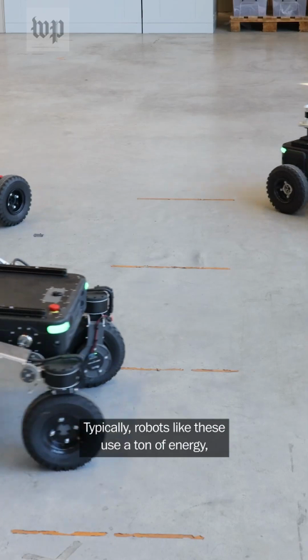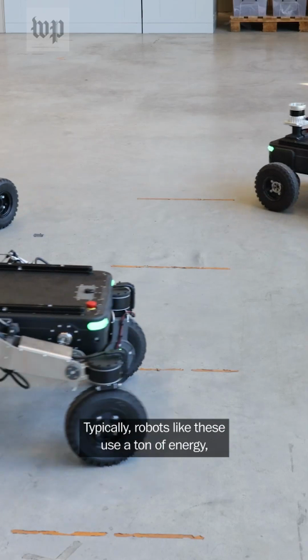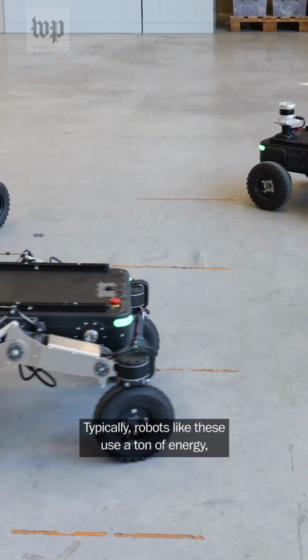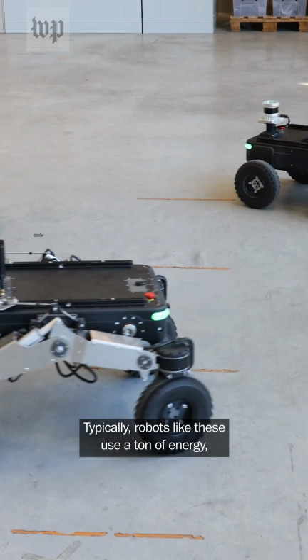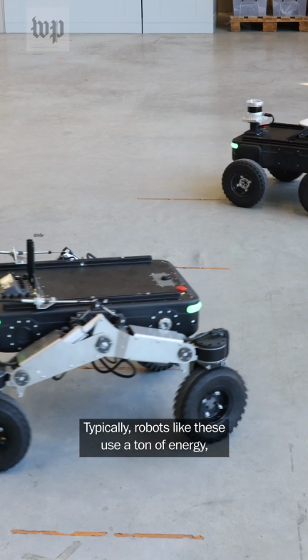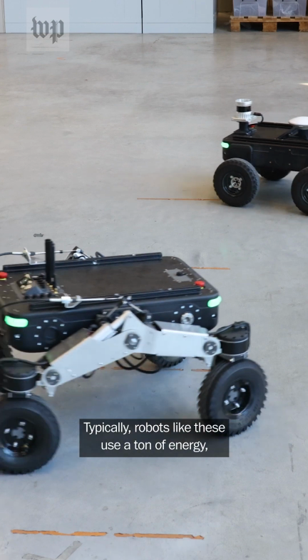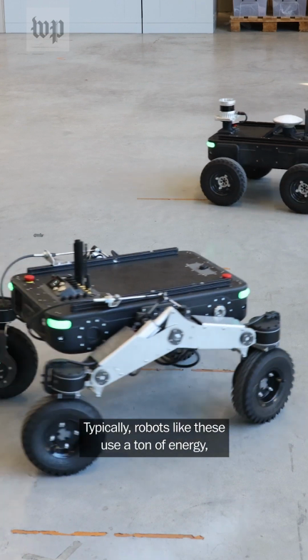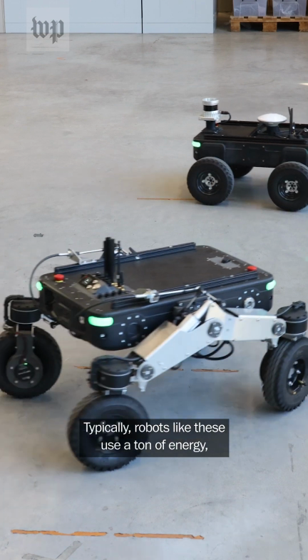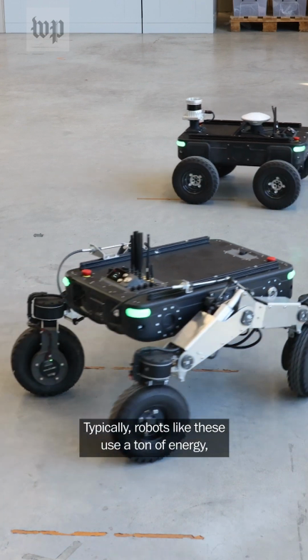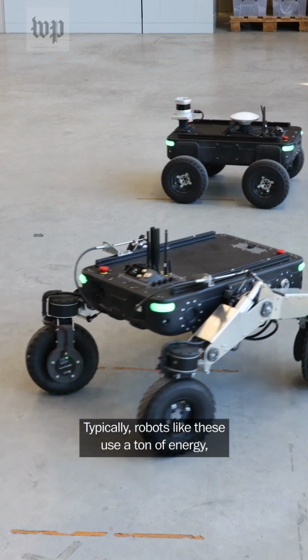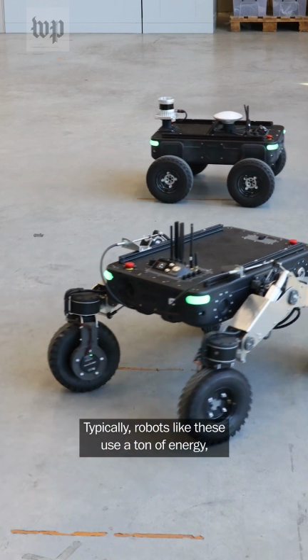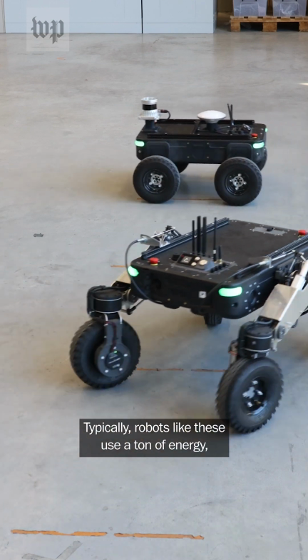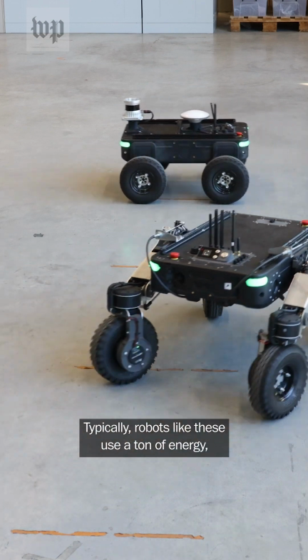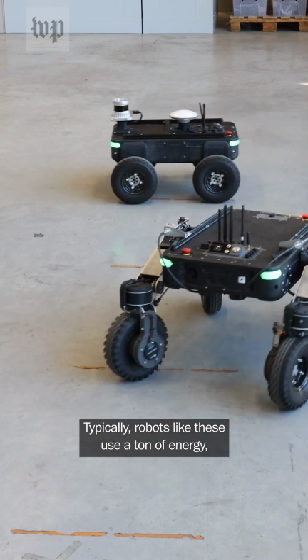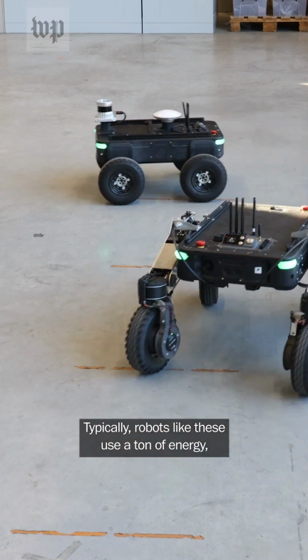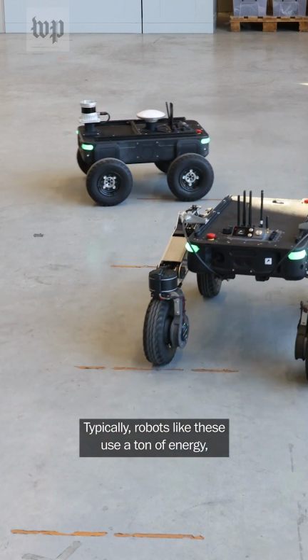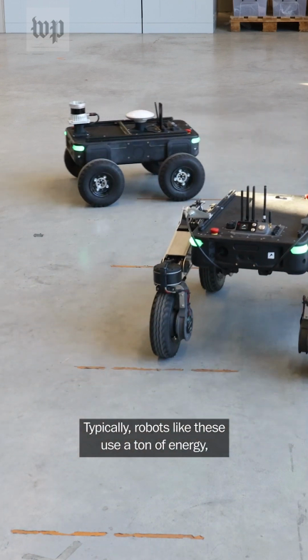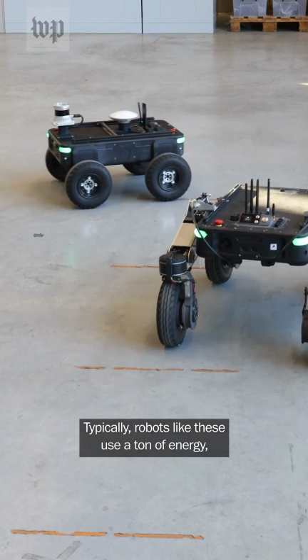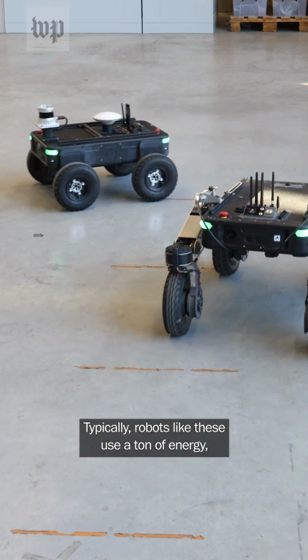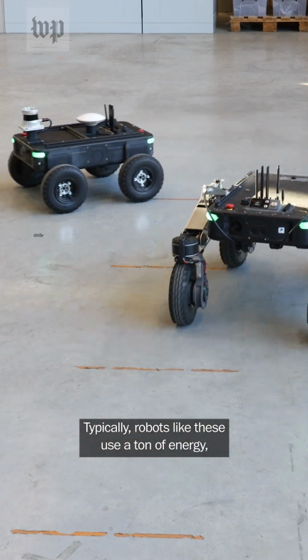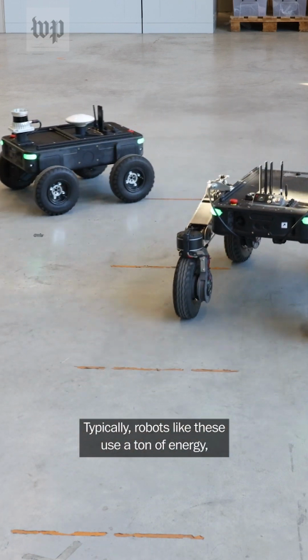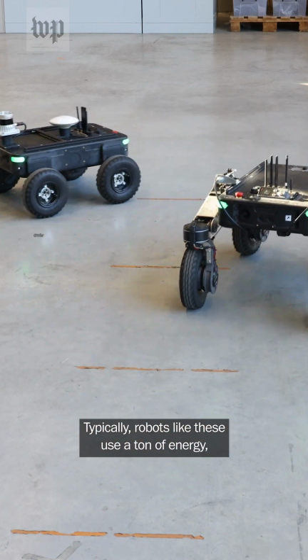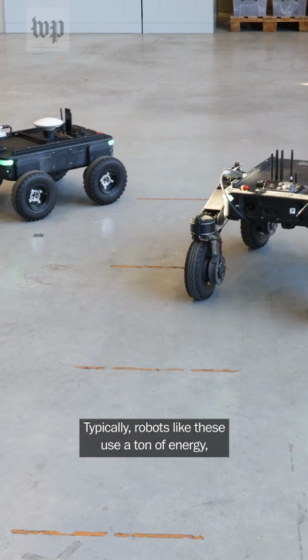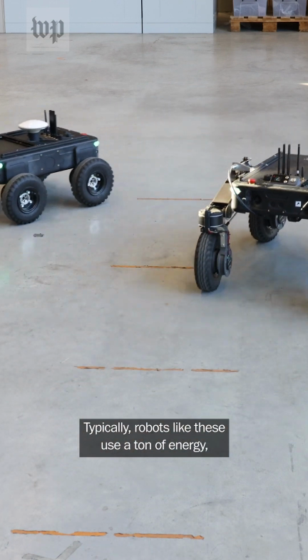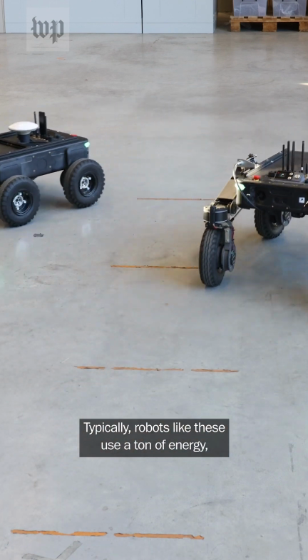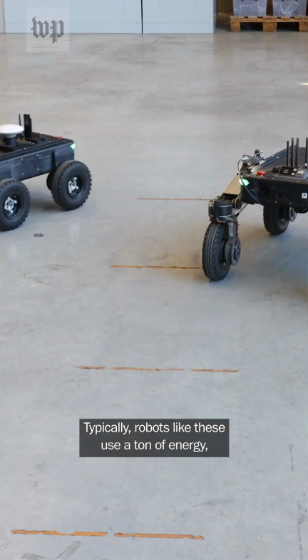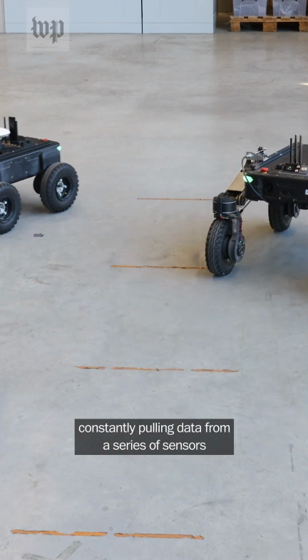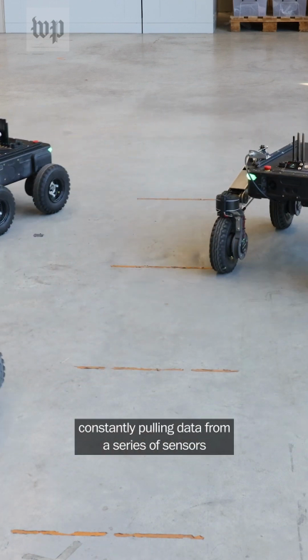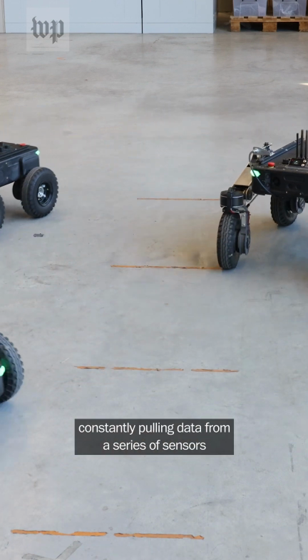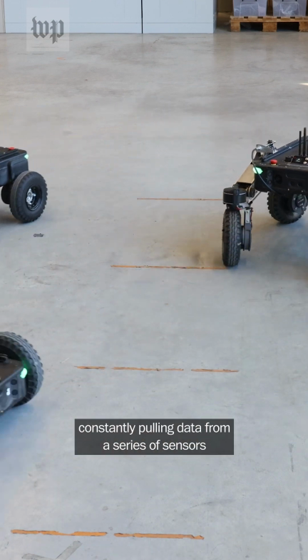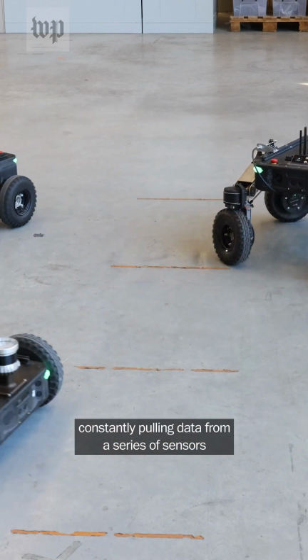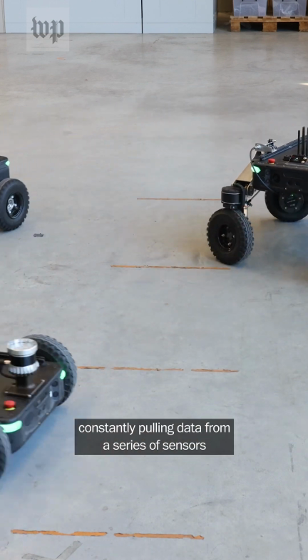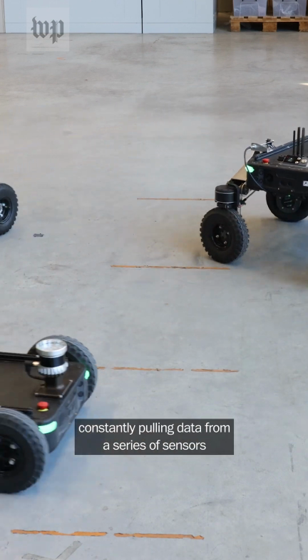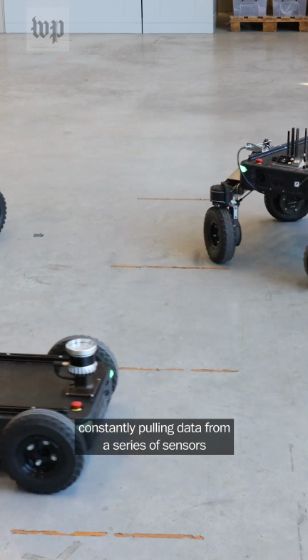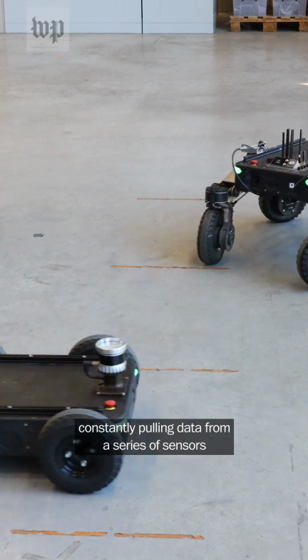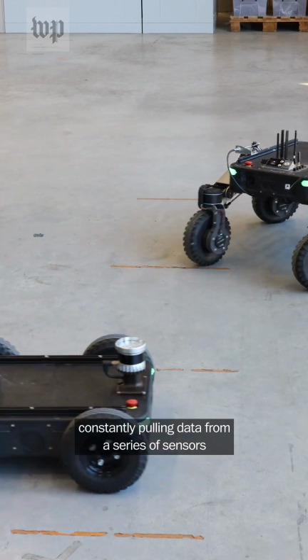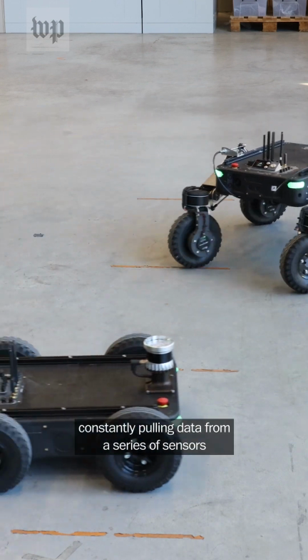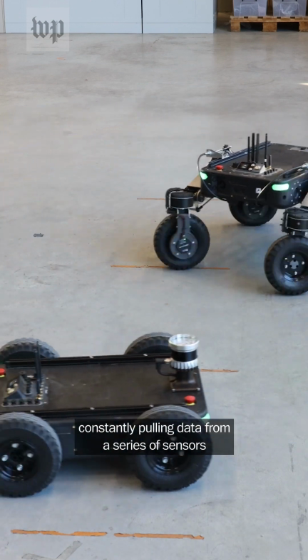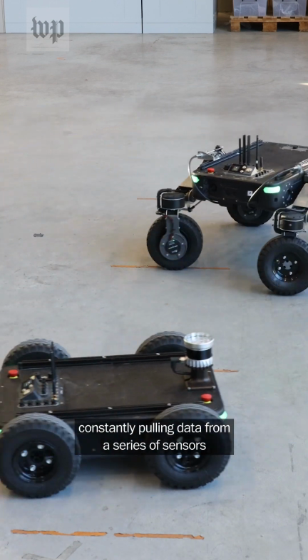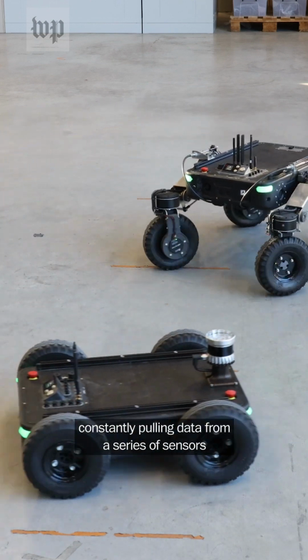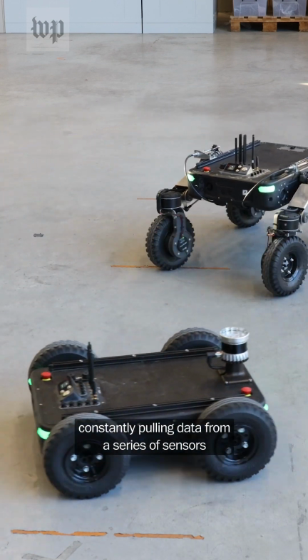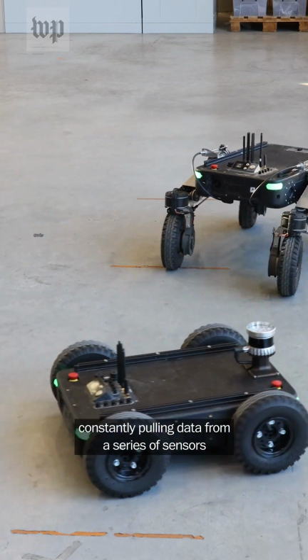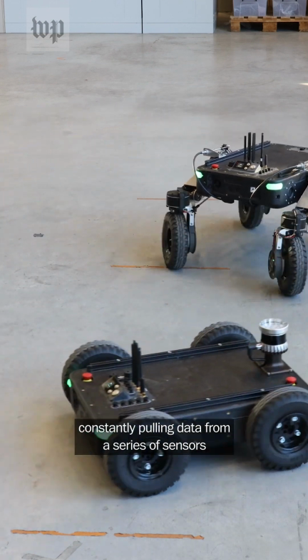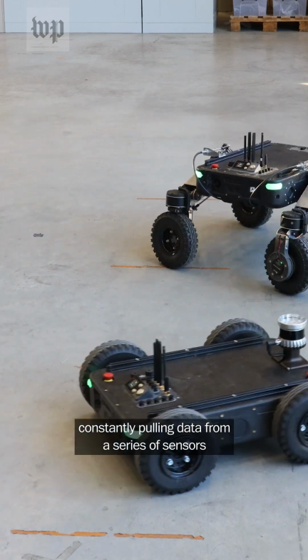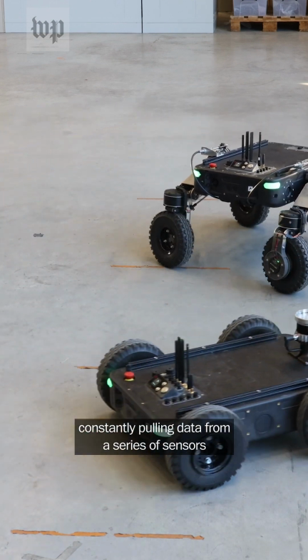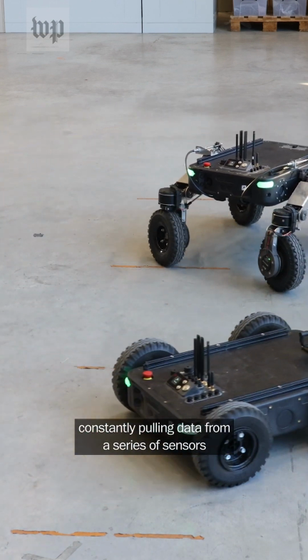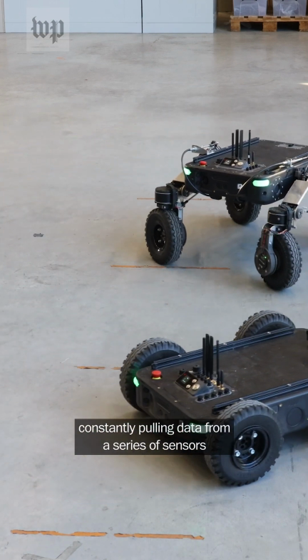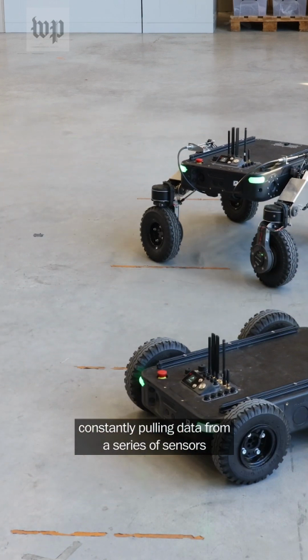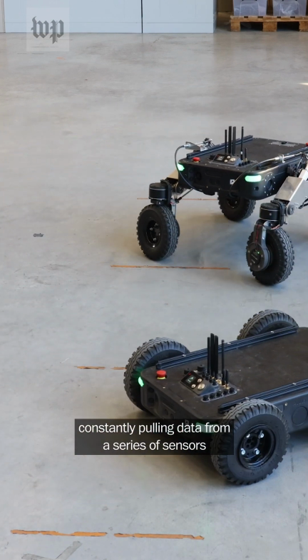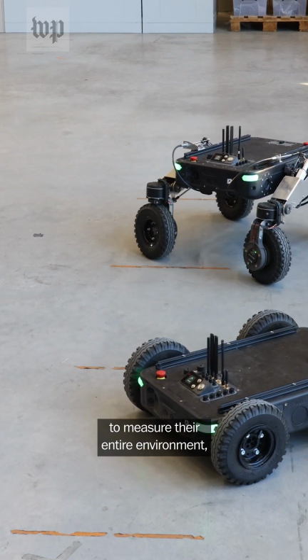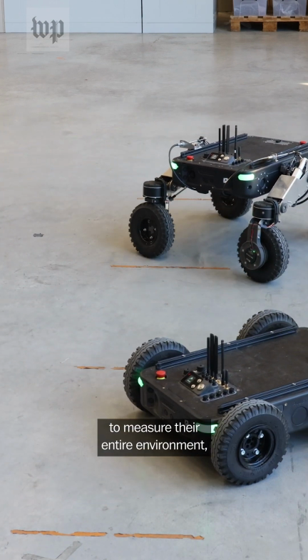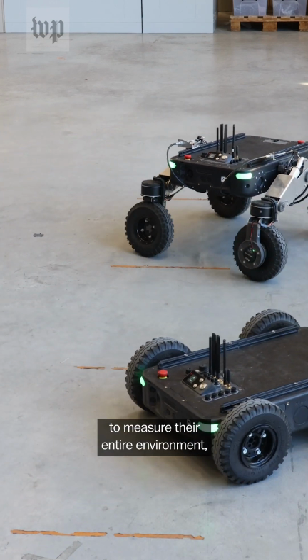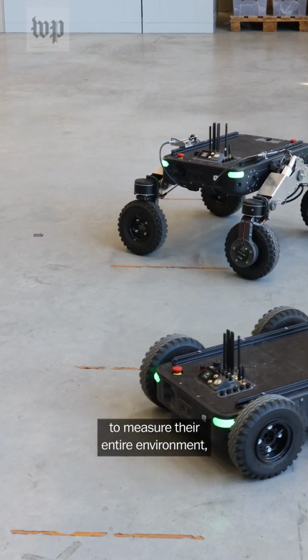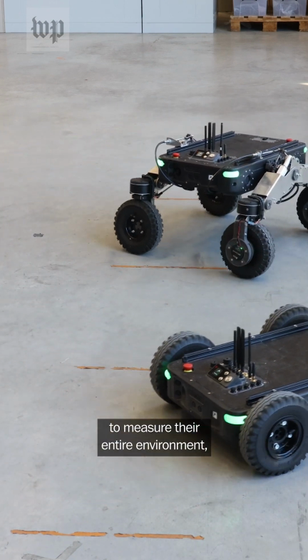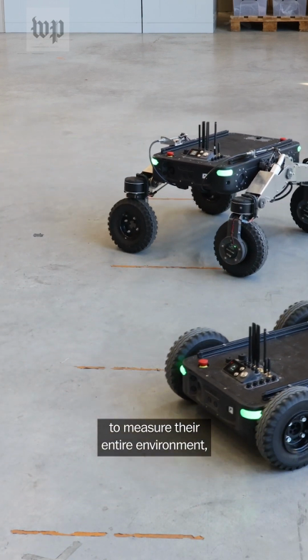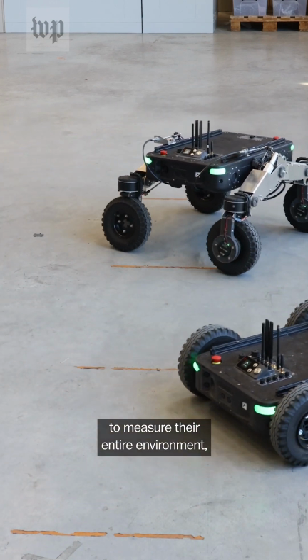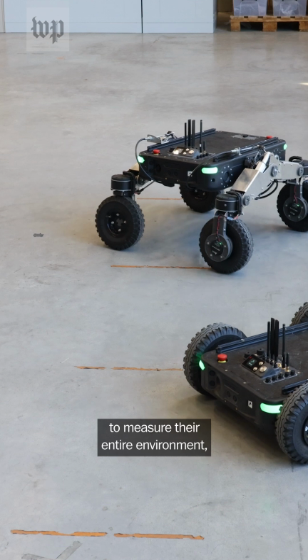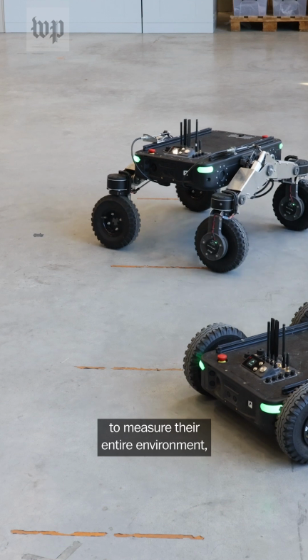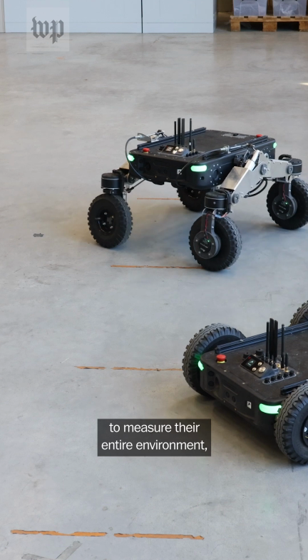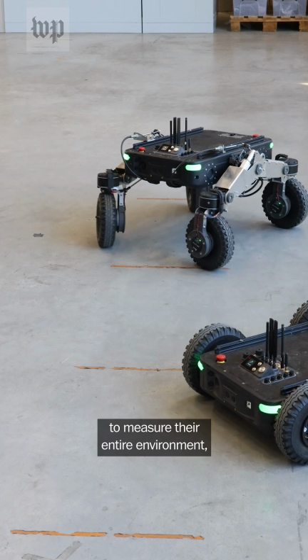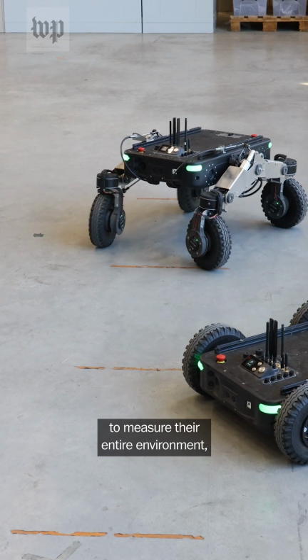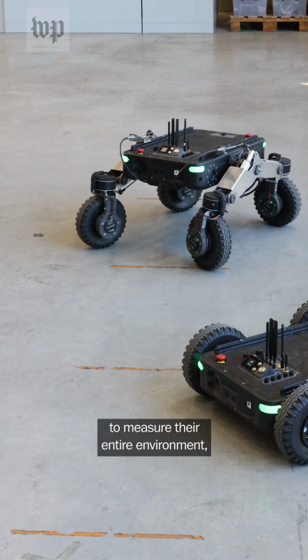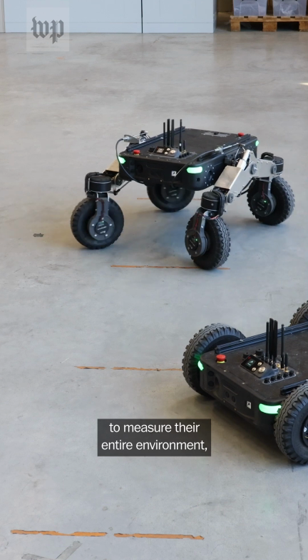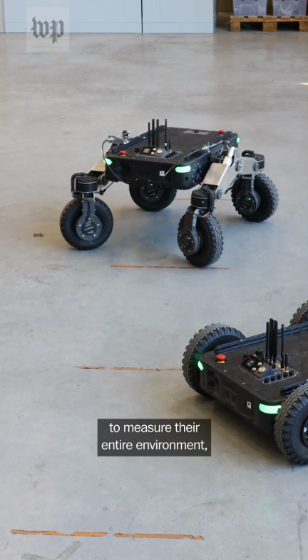Typically, robots like these use a ton of energy, constantly pulling data from a series of sensors to measure their entire environment.